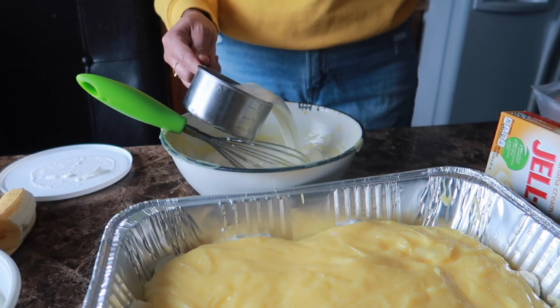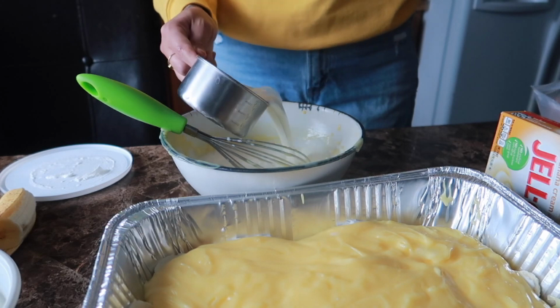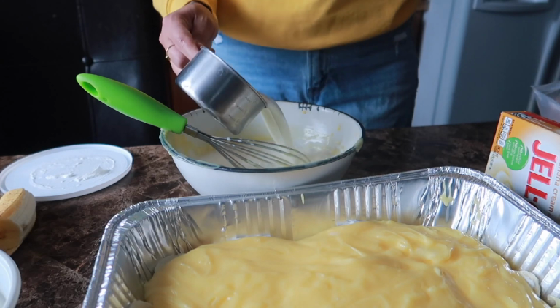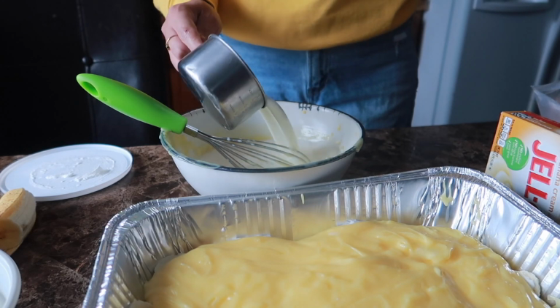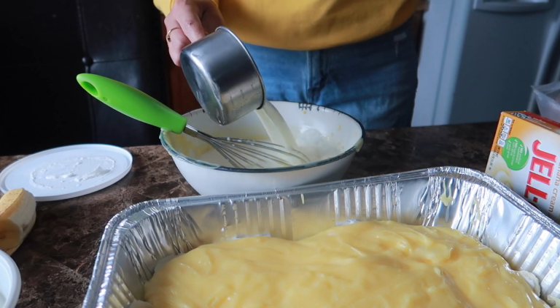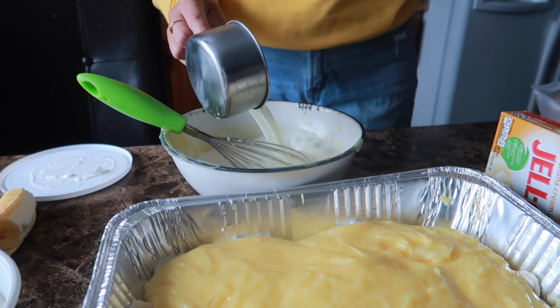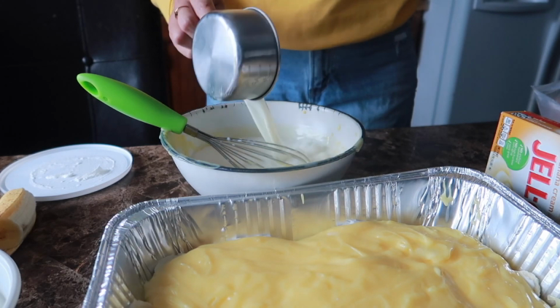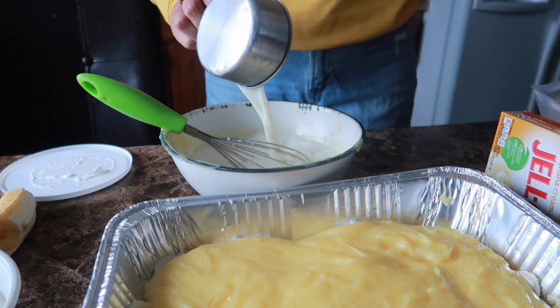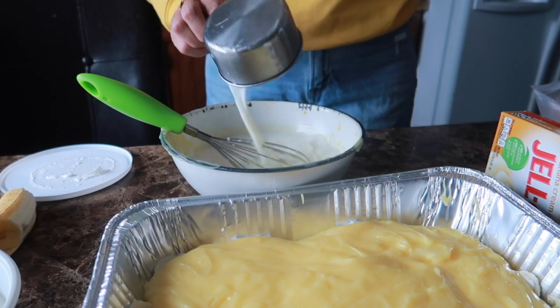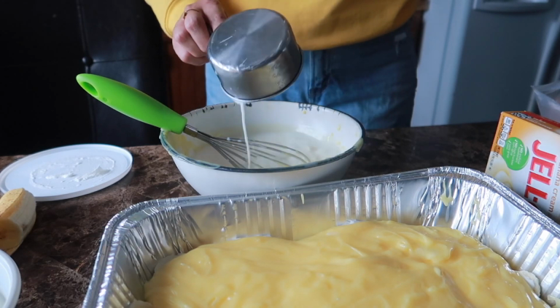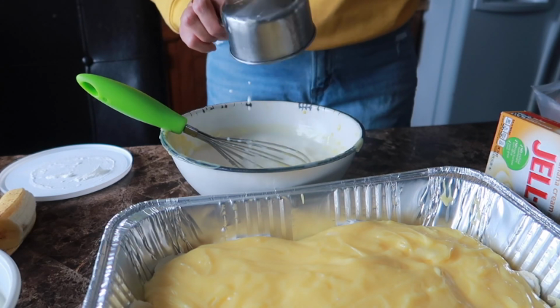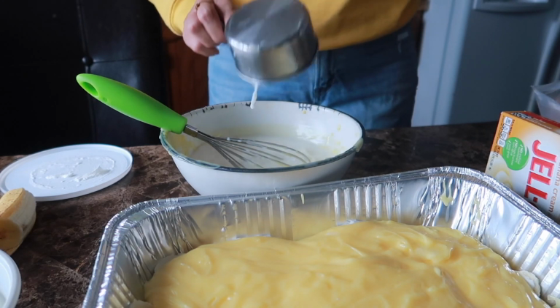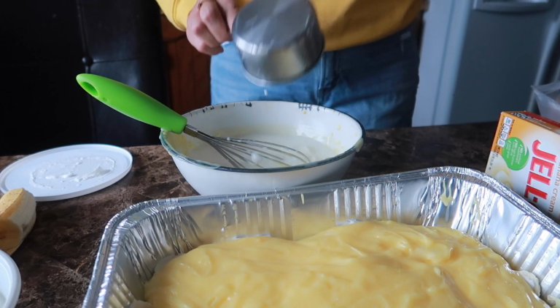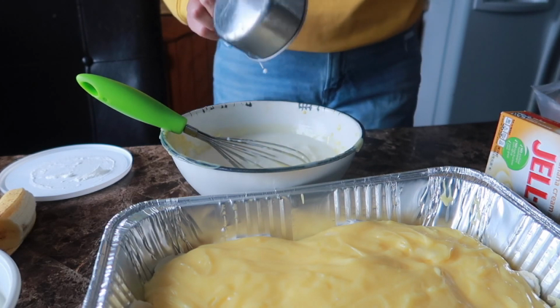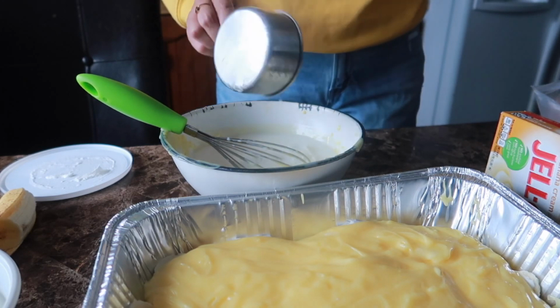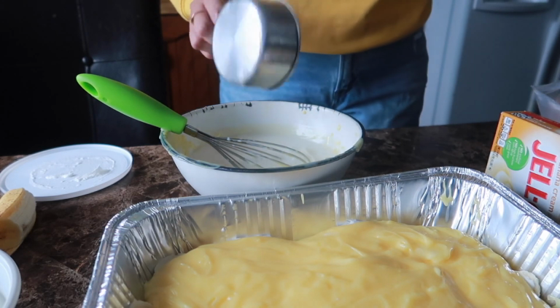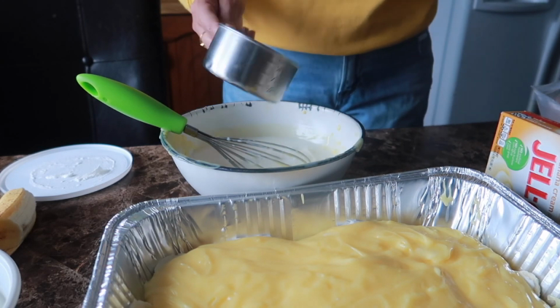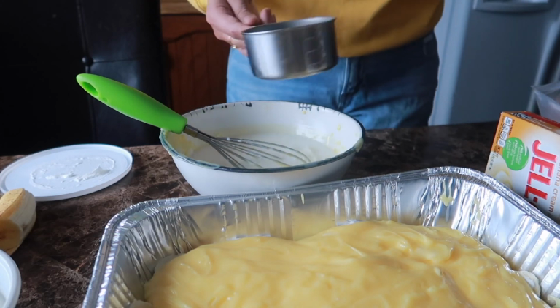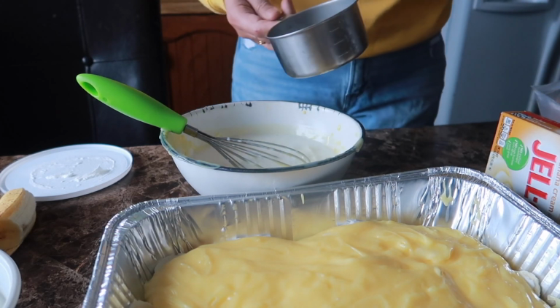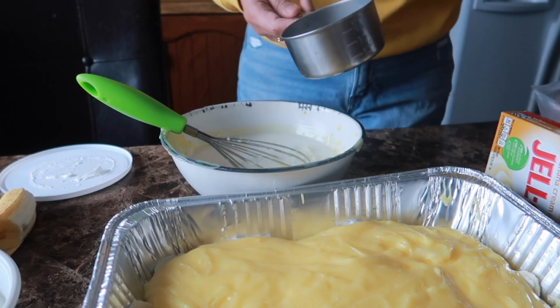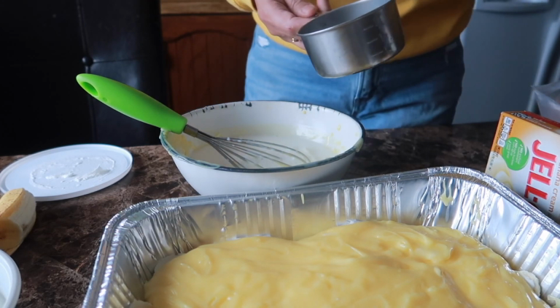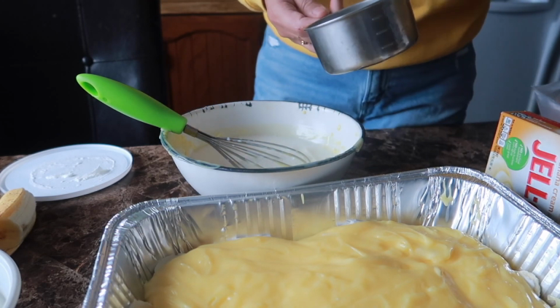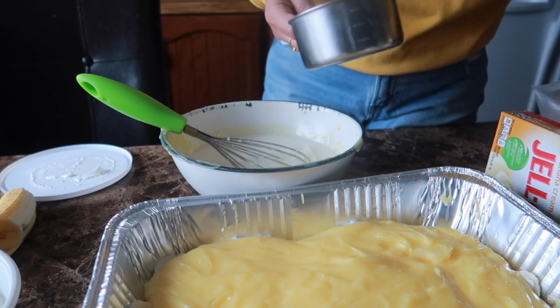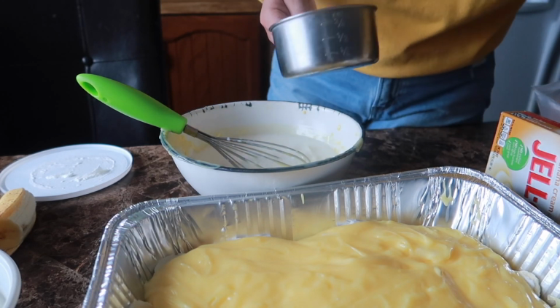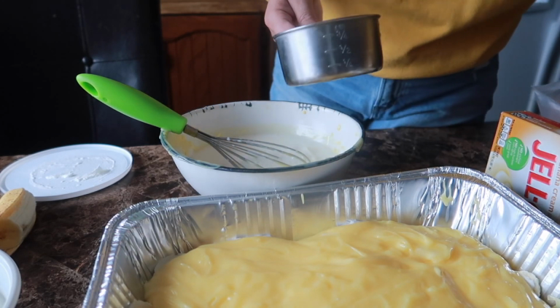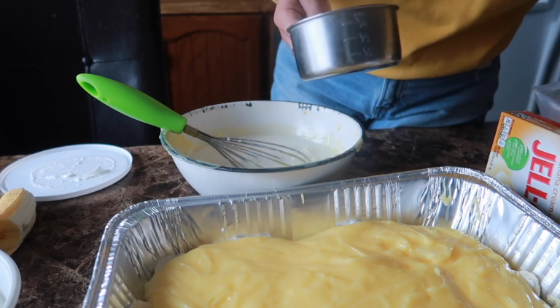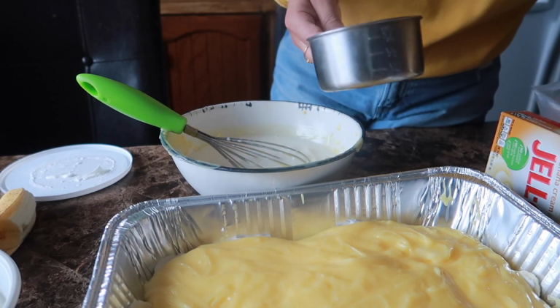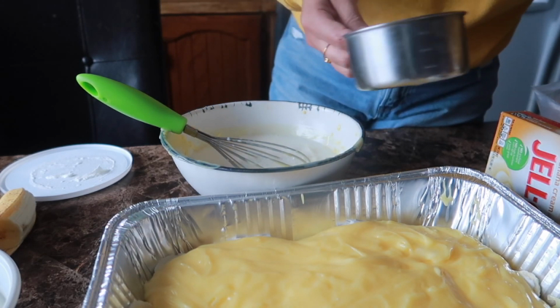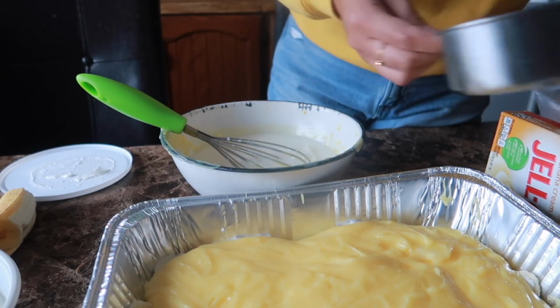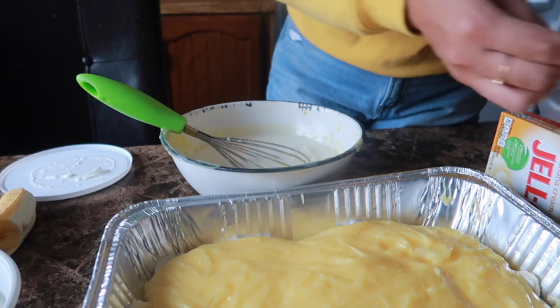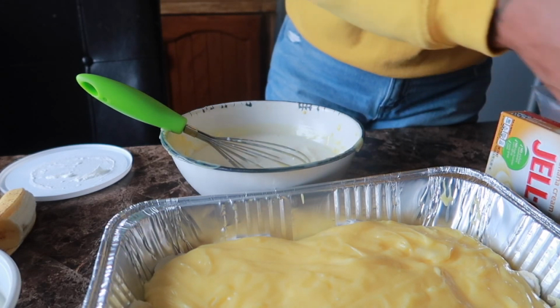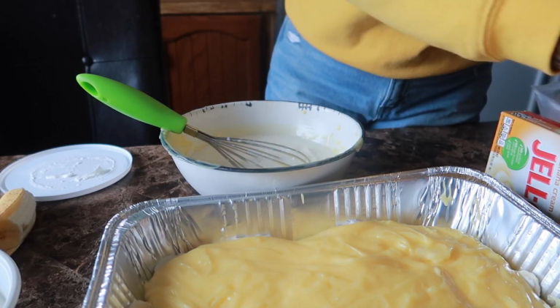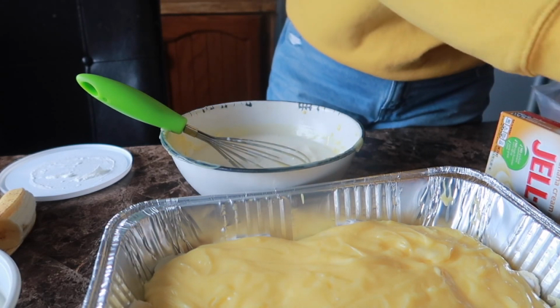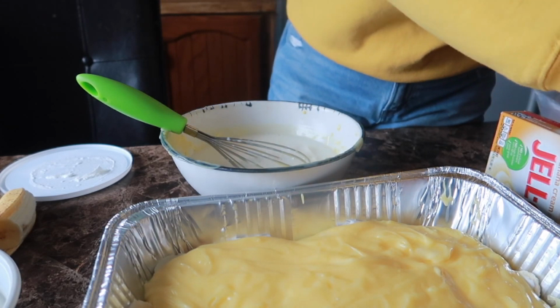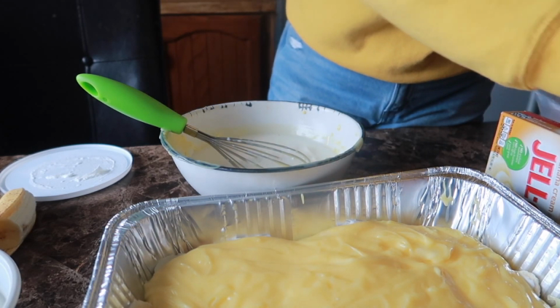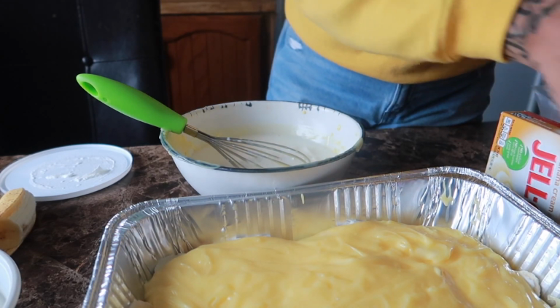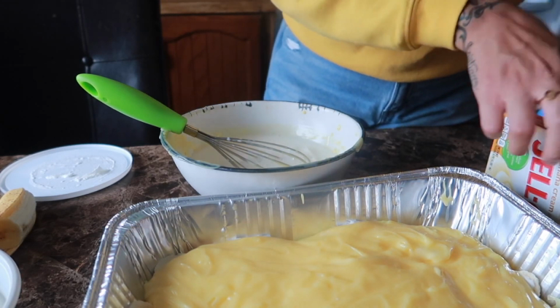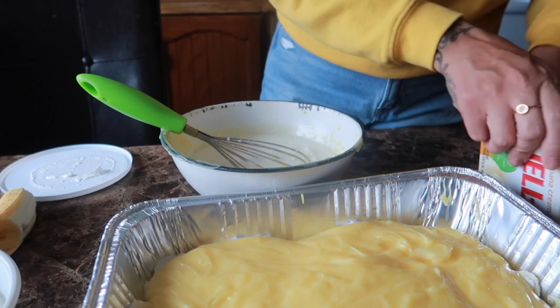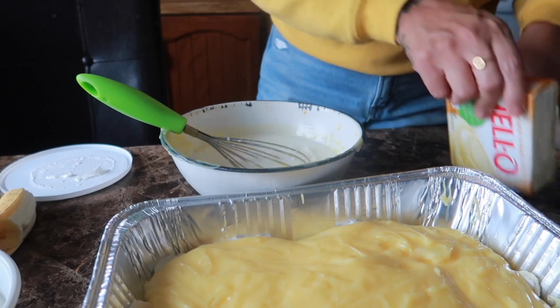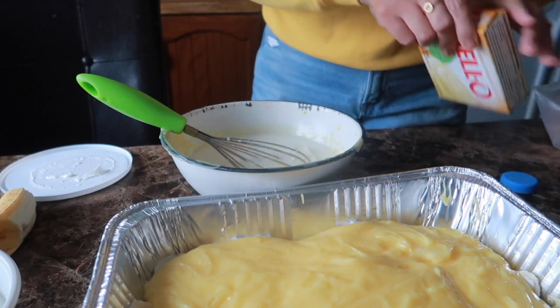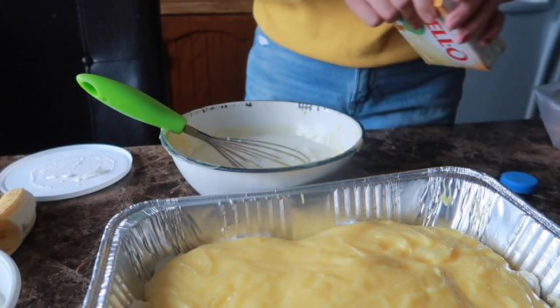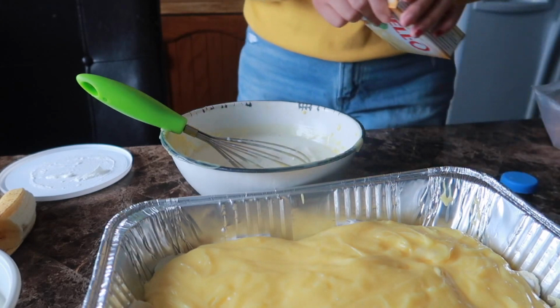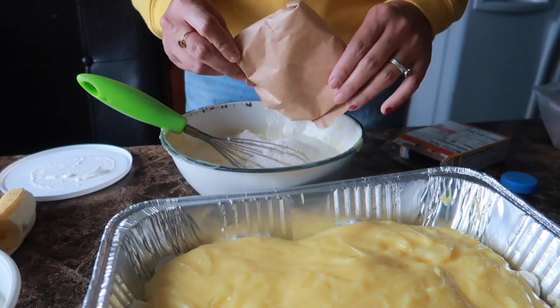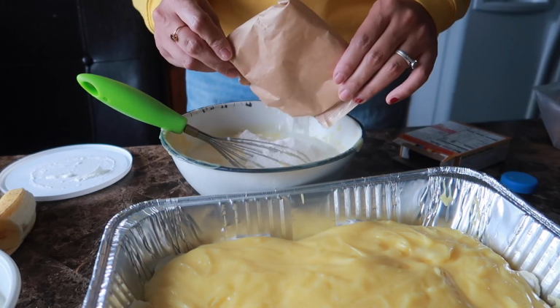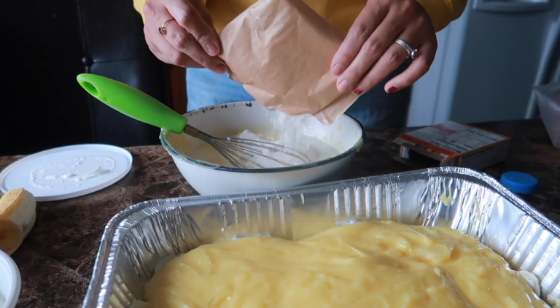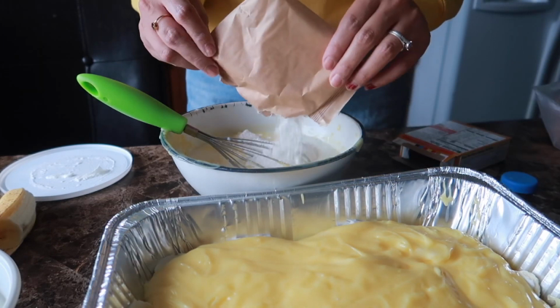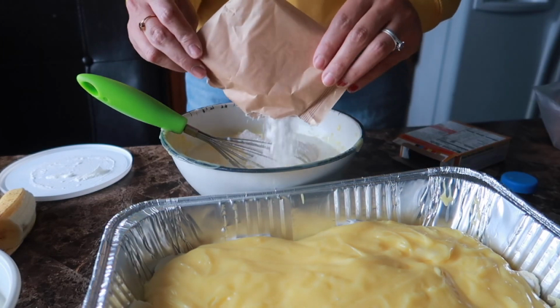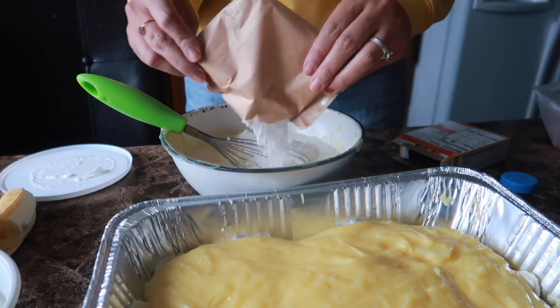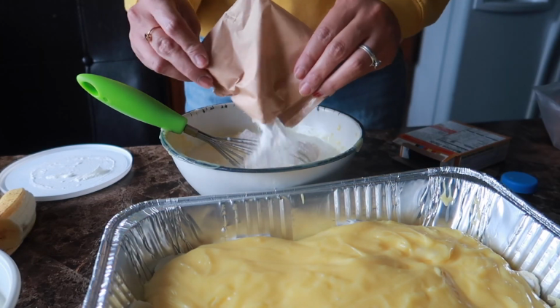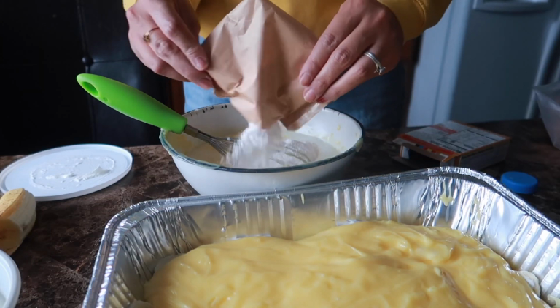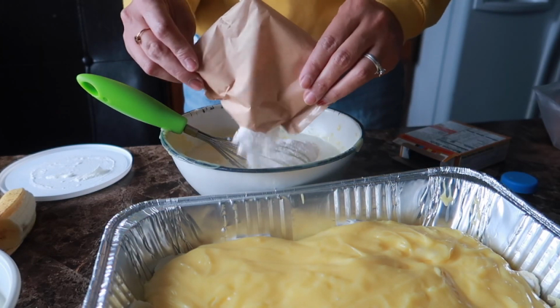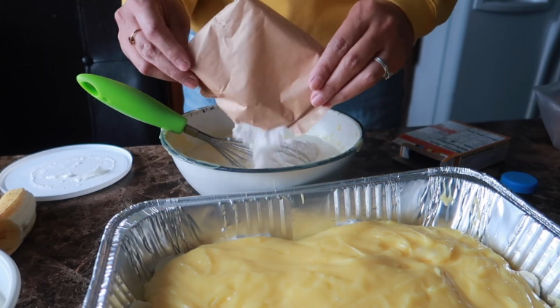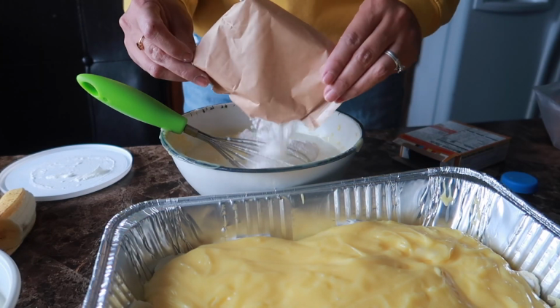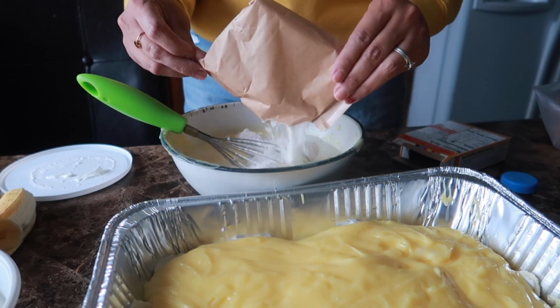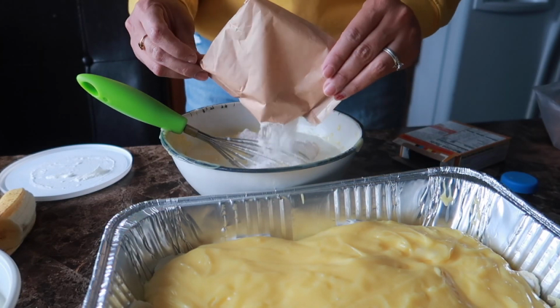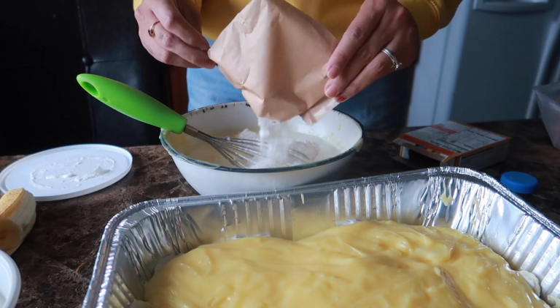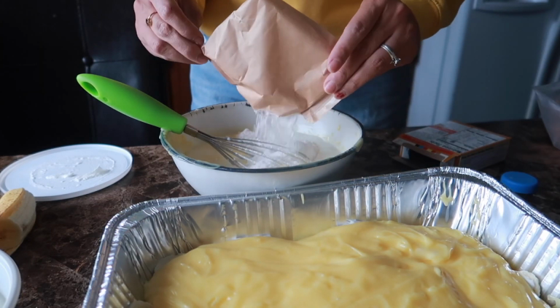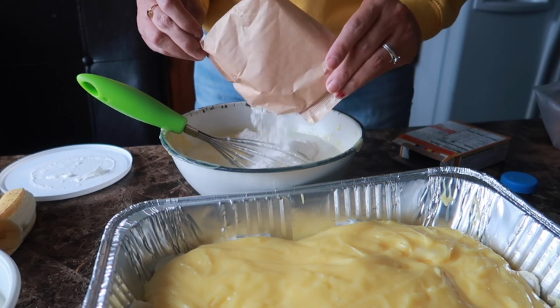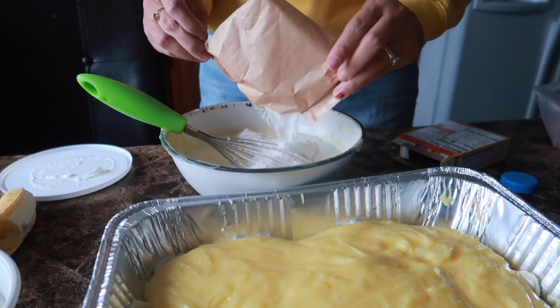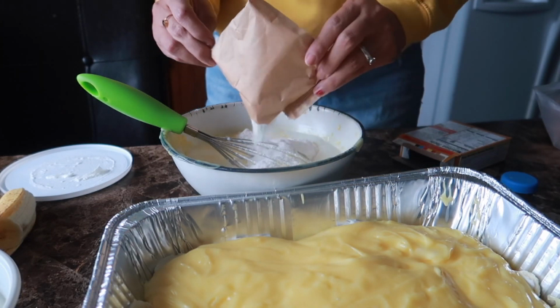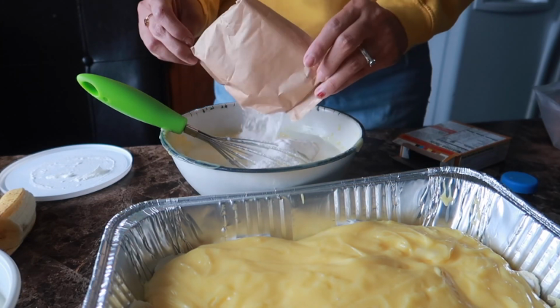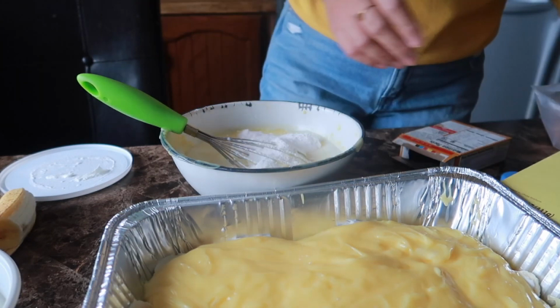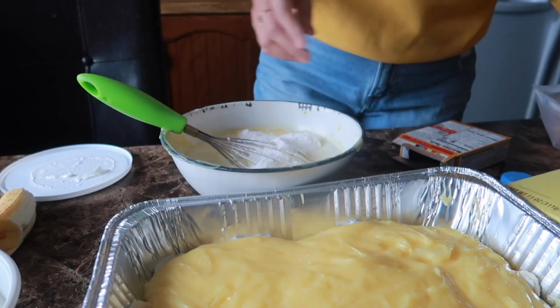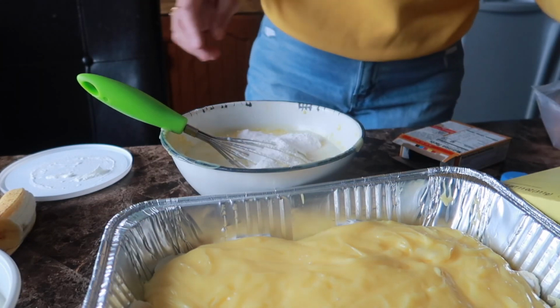Perfect amount of milk for what we need.